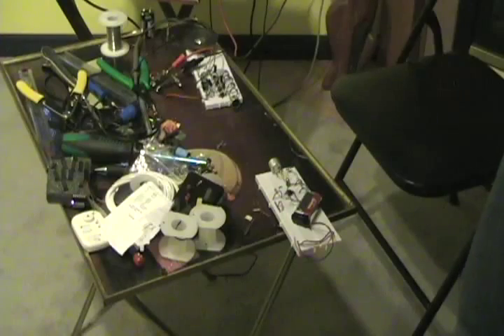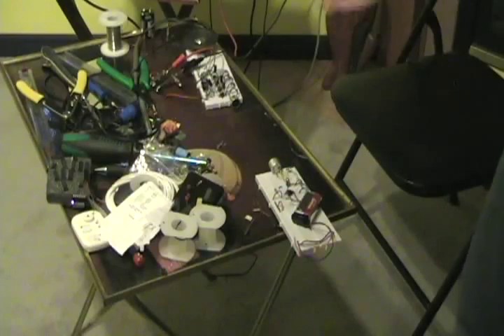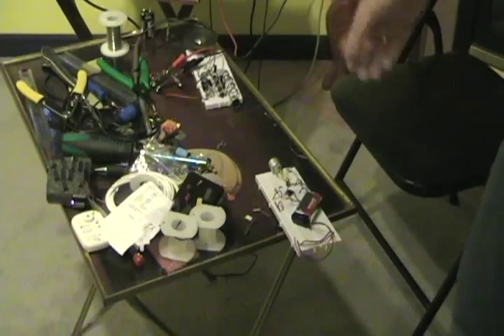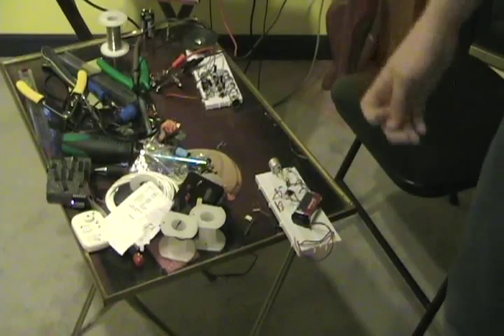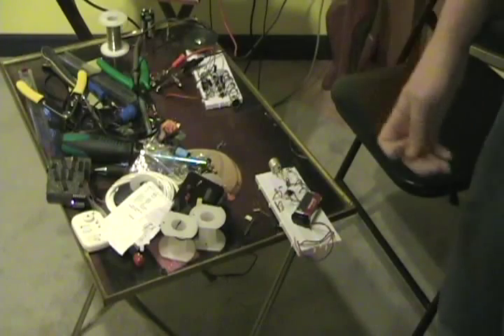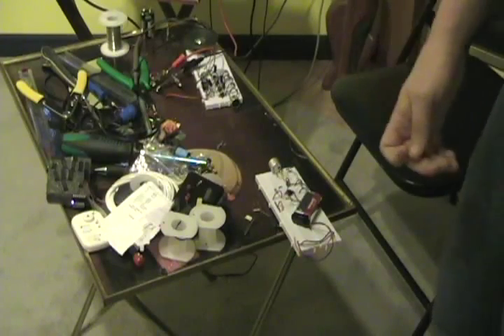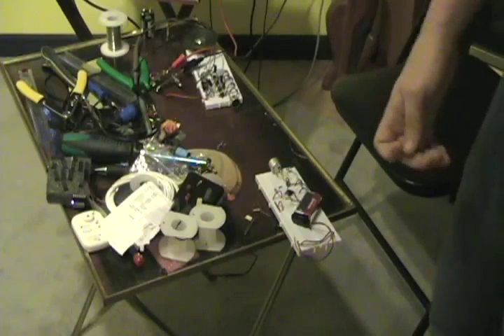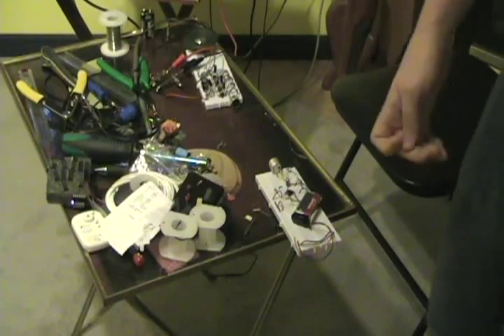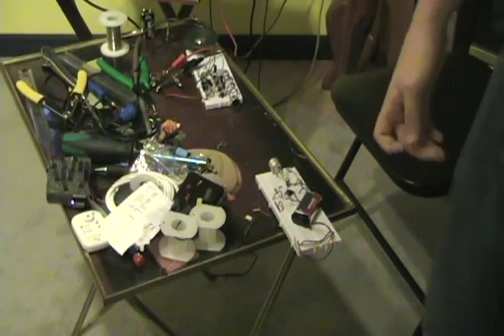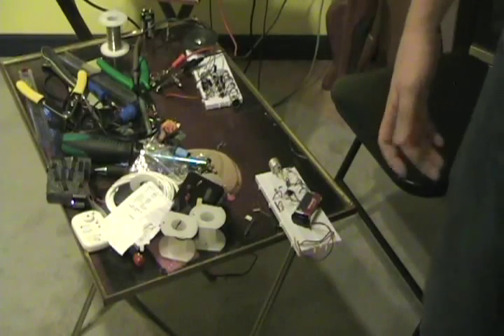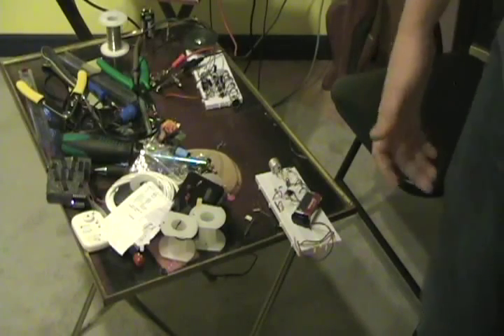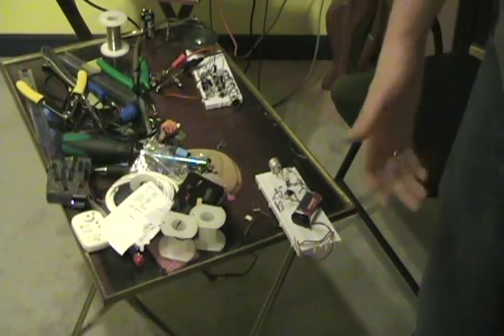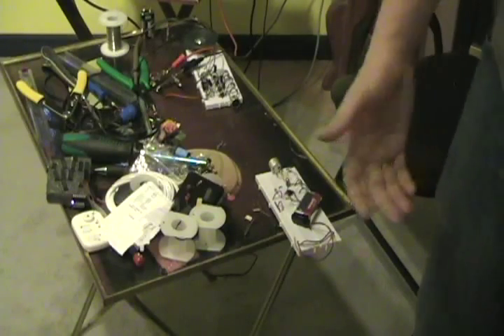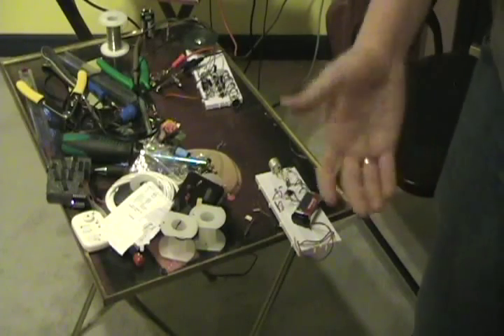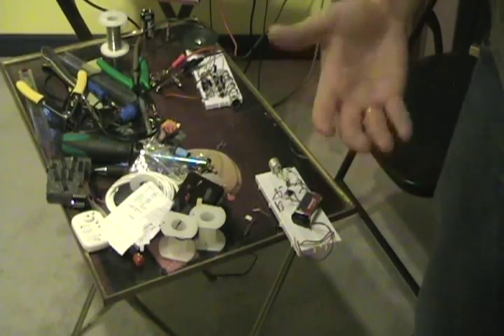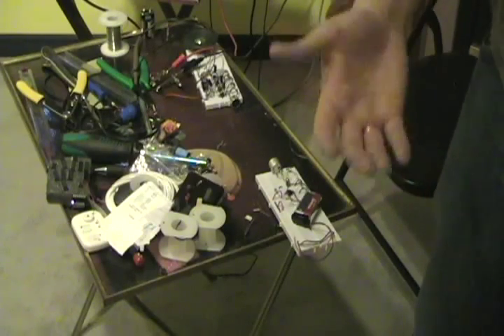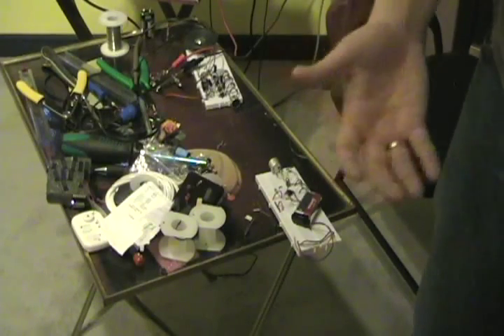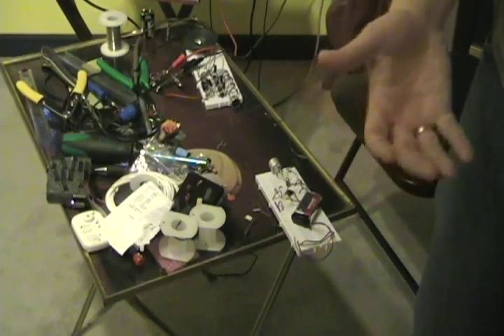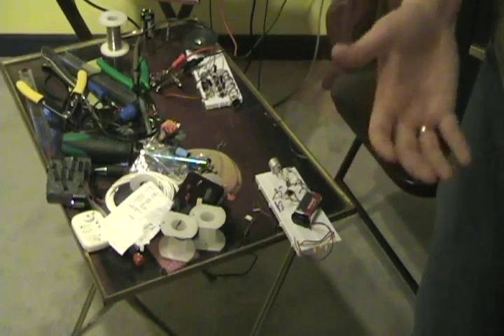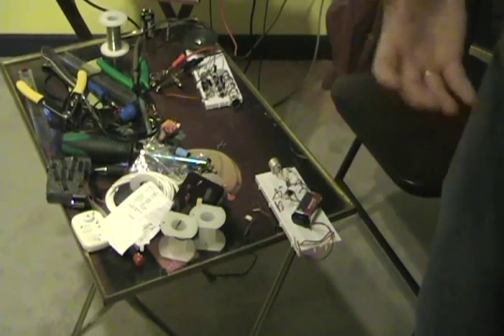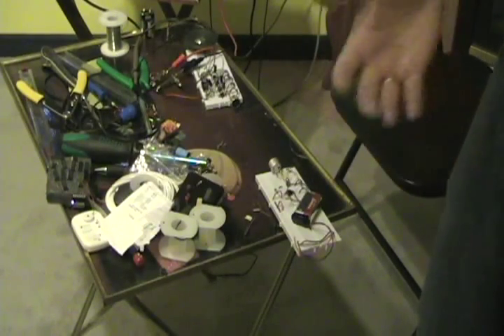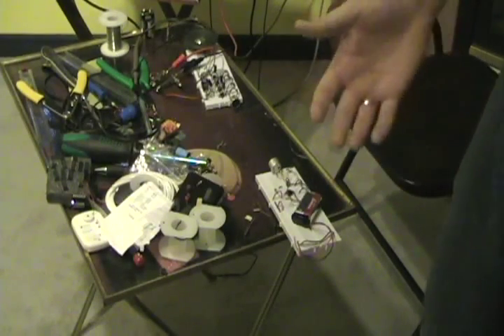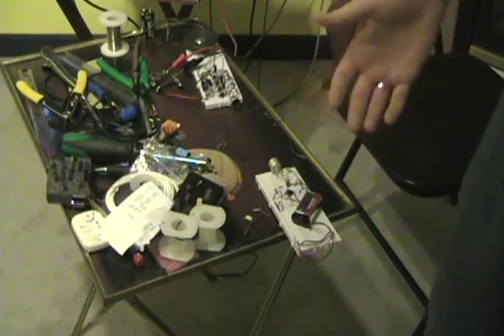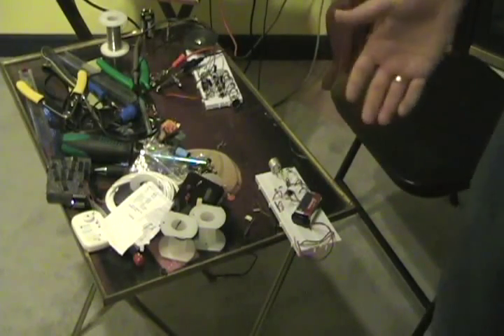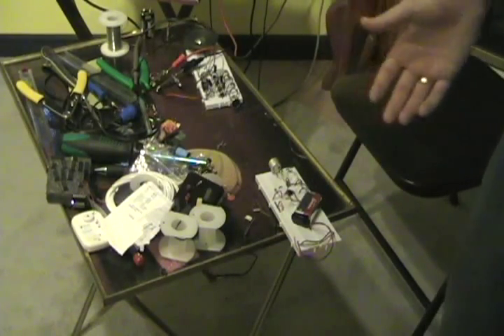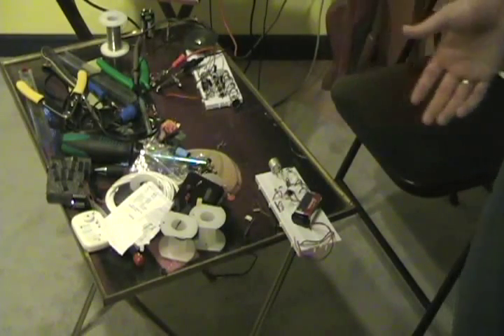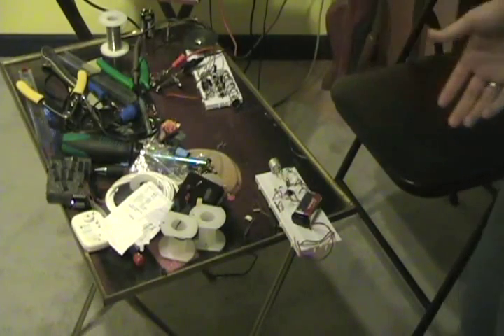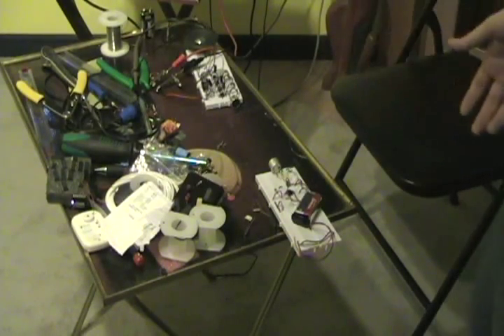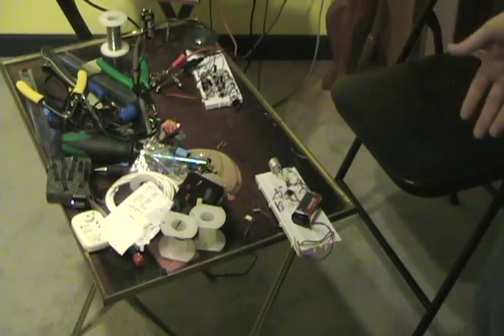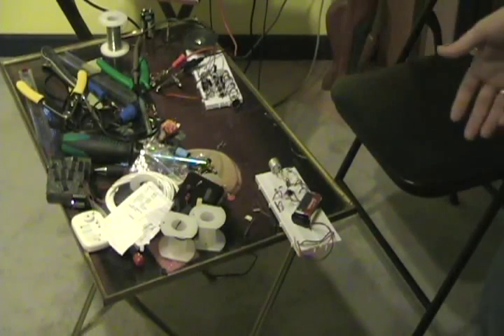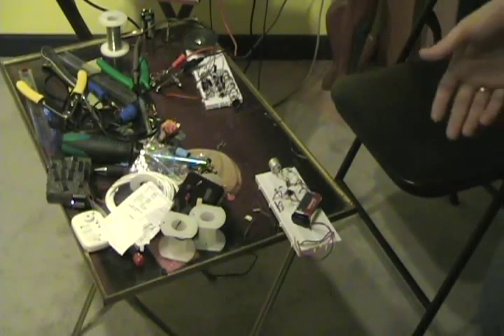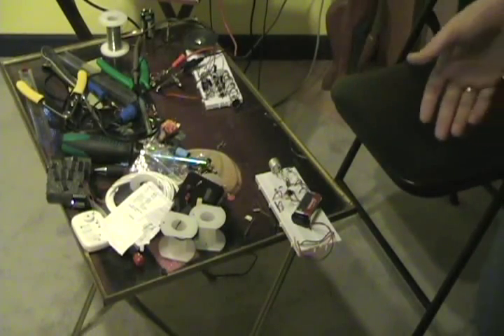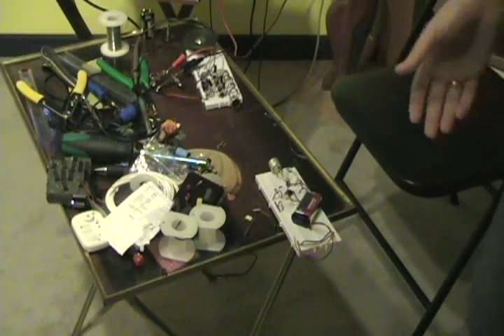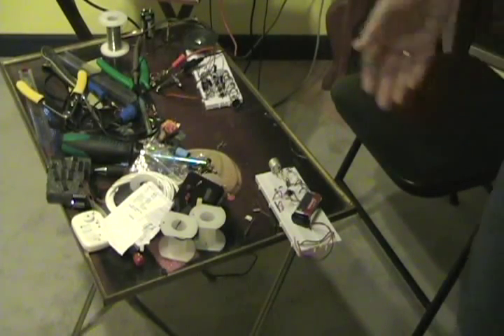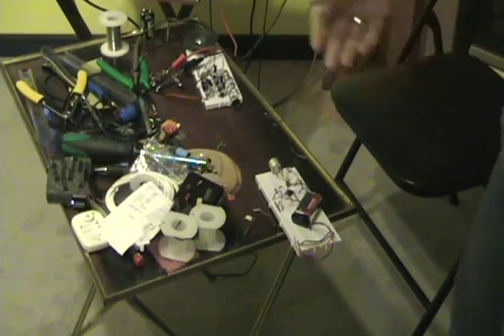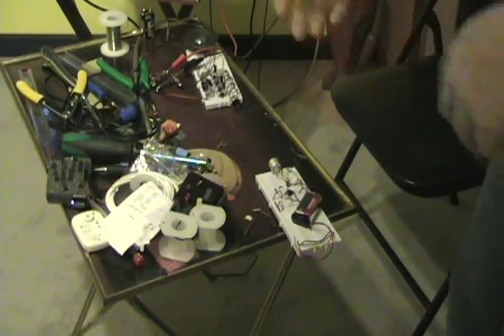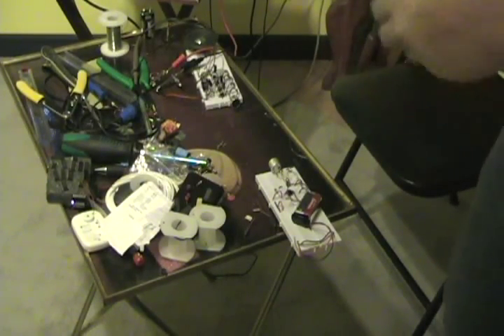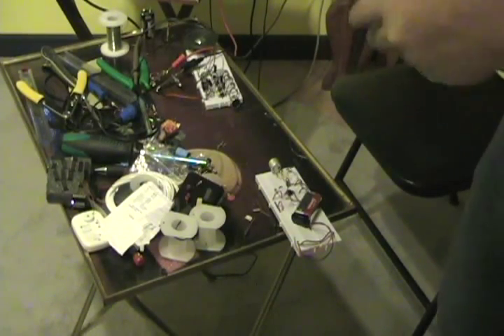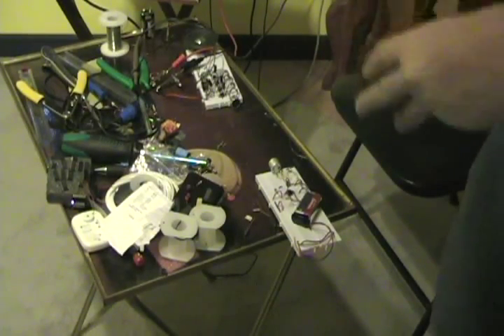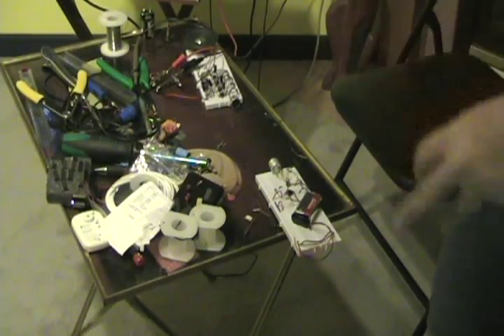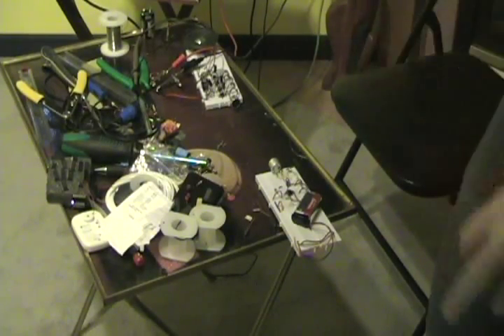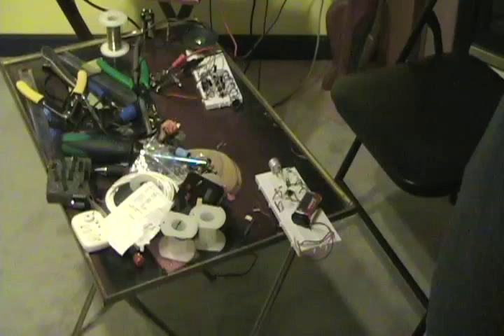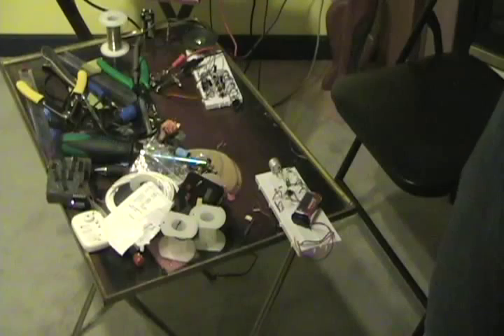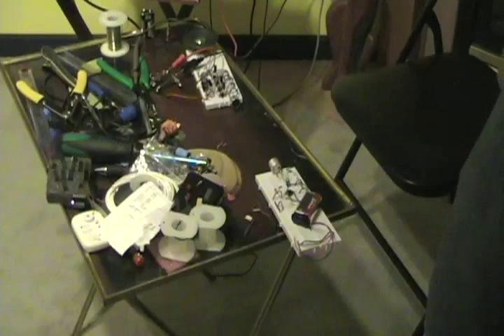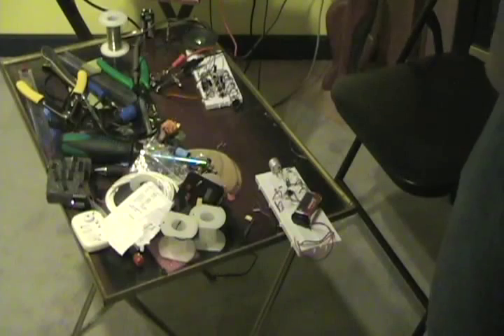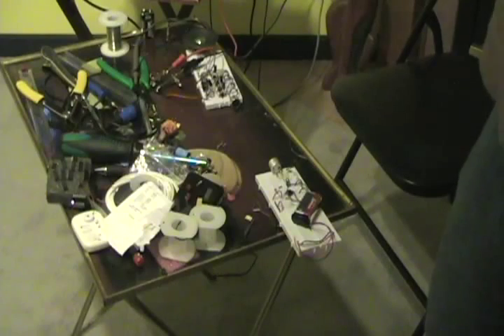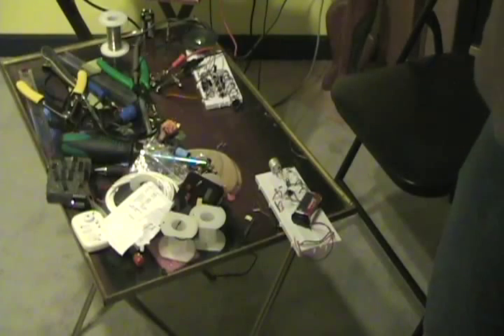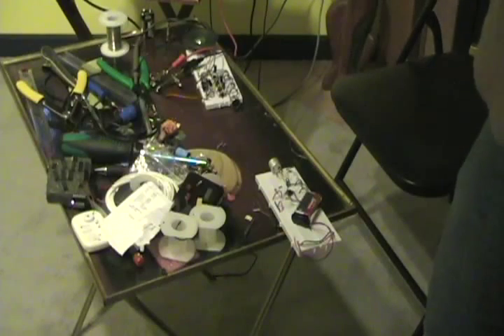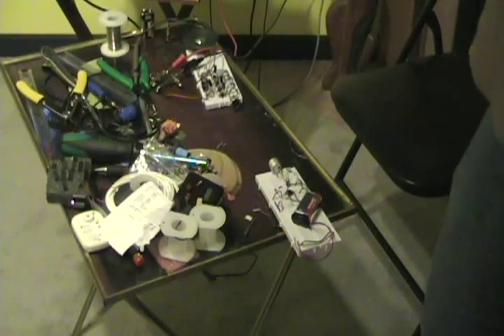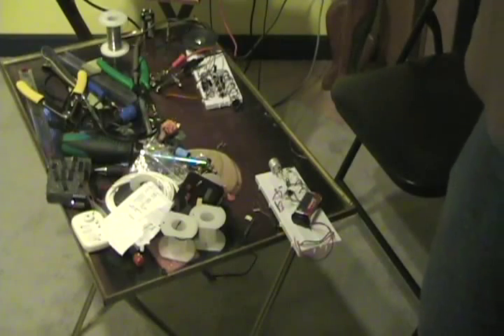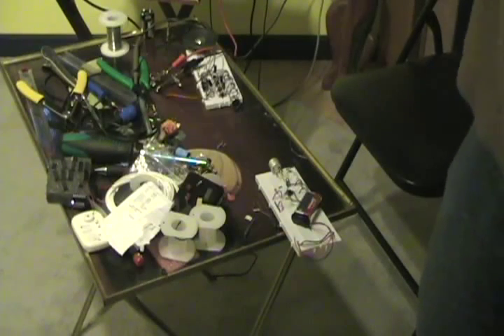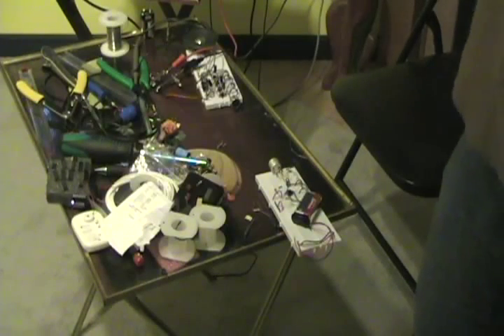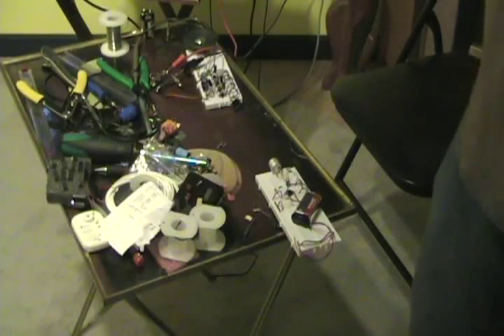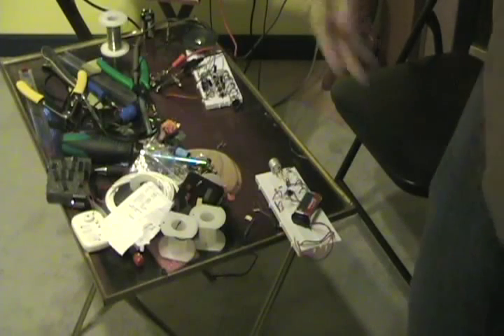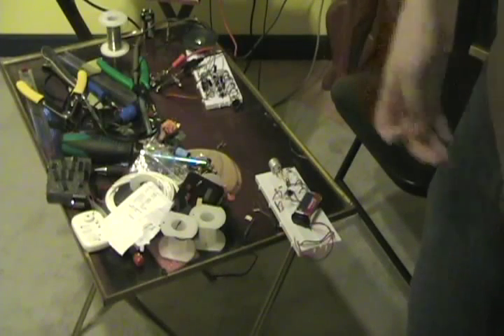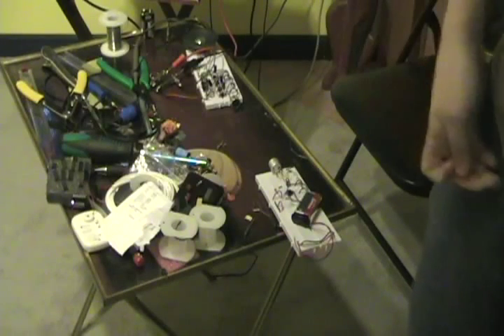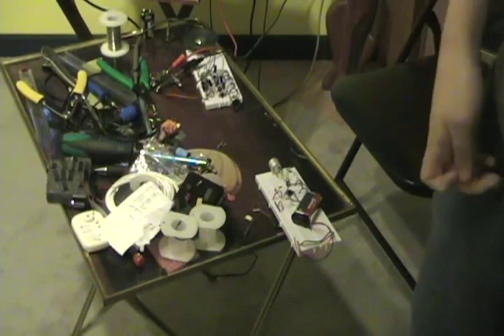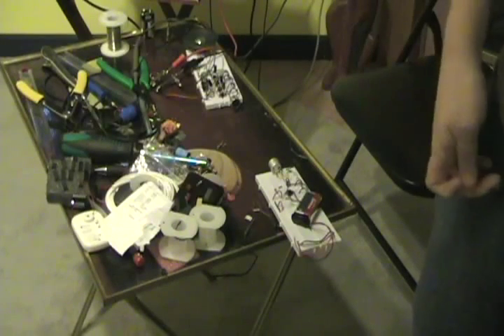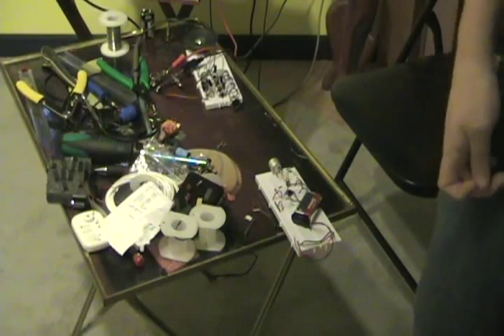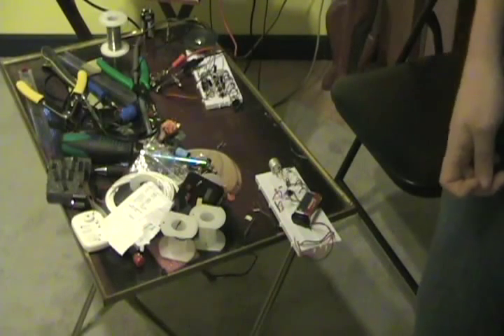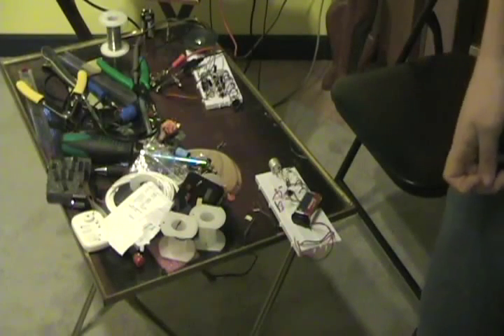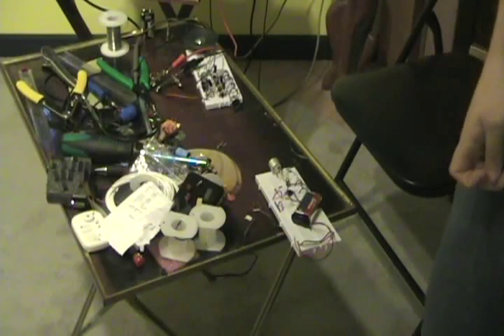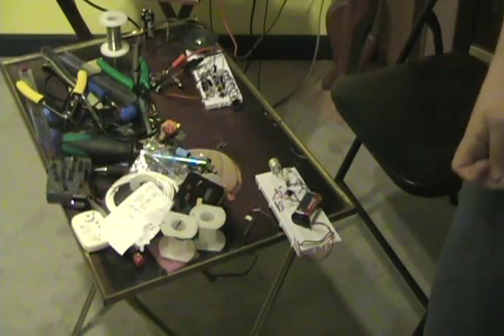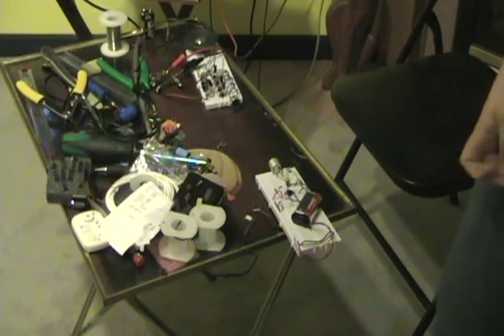The receiver circuit can be configured to use next to no power as well, until the speaker output is activated — because of course then it is going to take up quite a bit of current. But we are not going to be listening to bats all night long, so we can survive on a 9V battery.